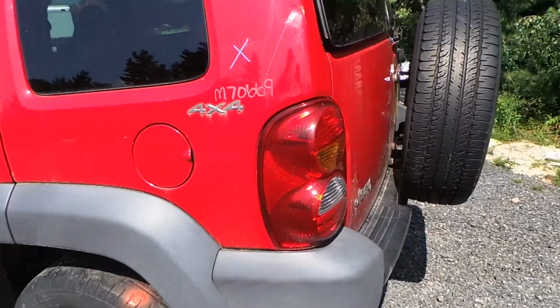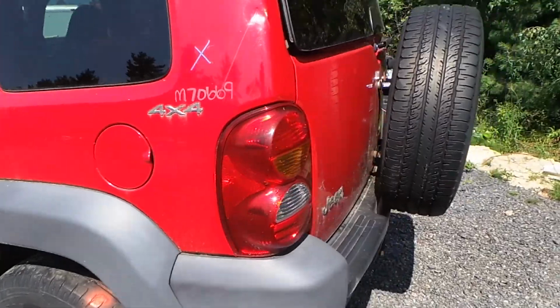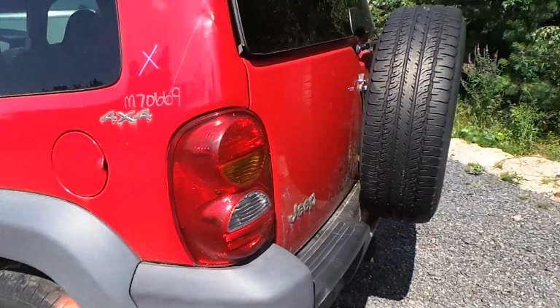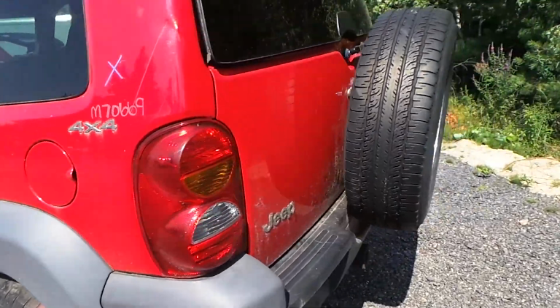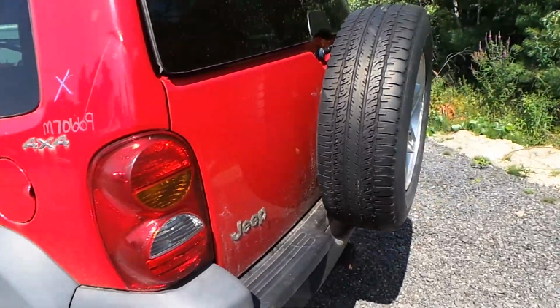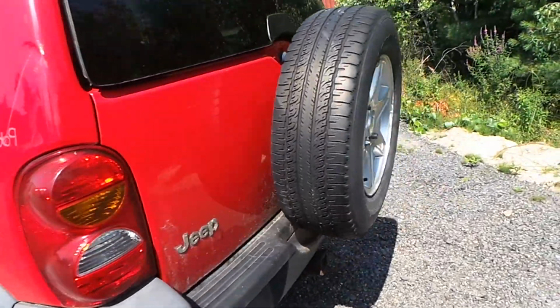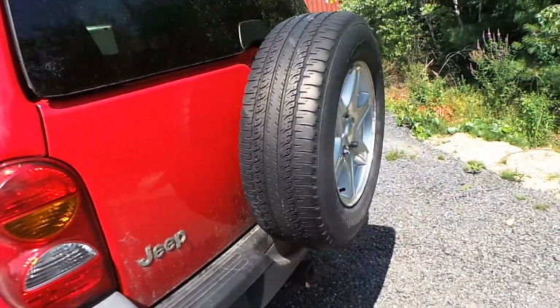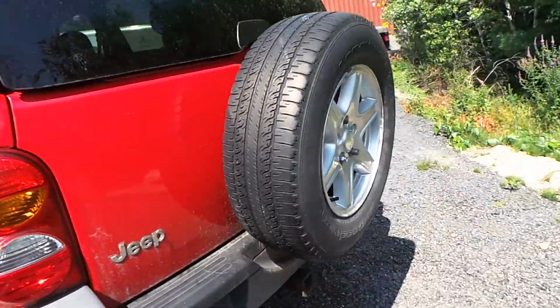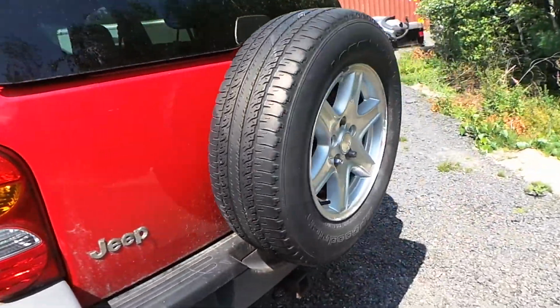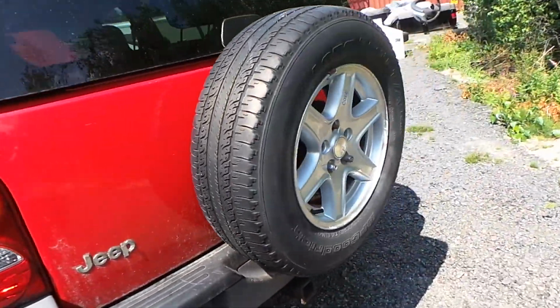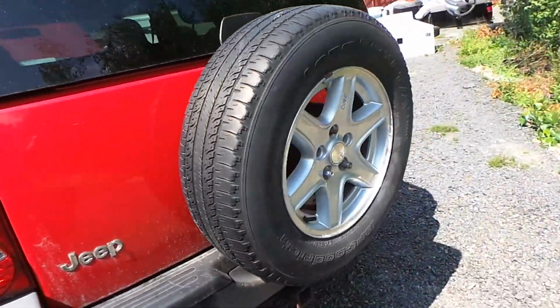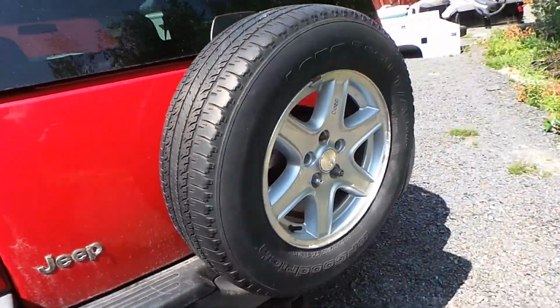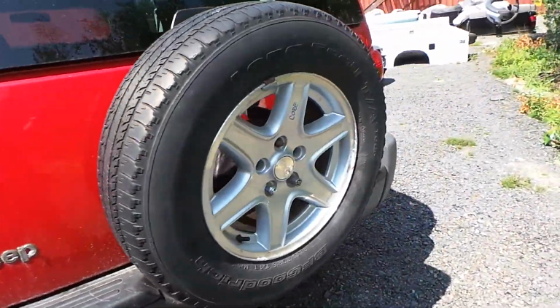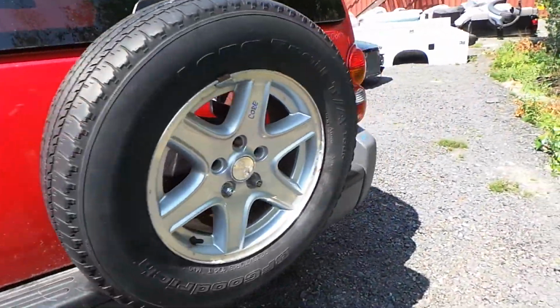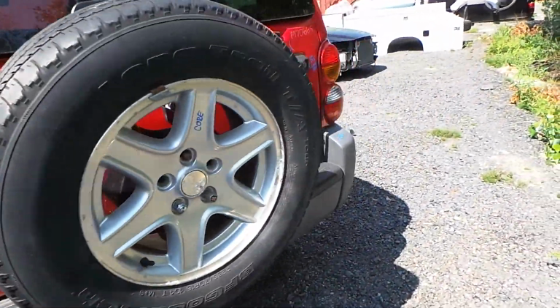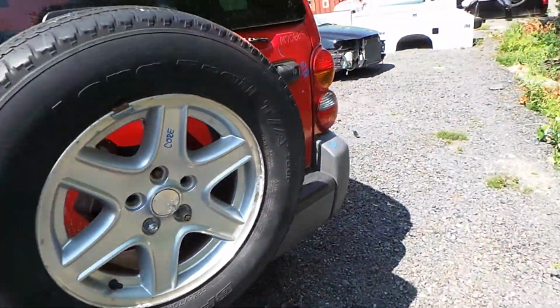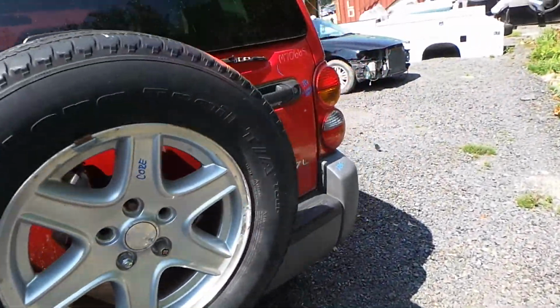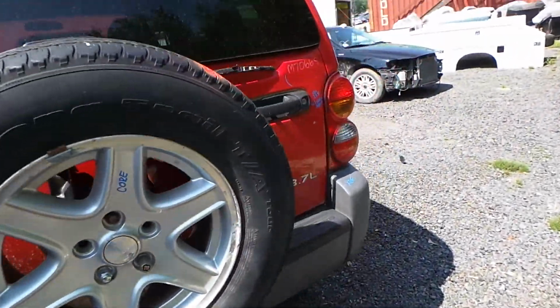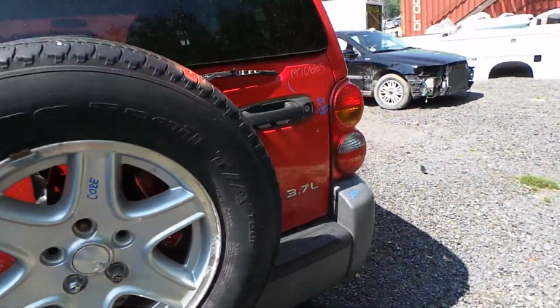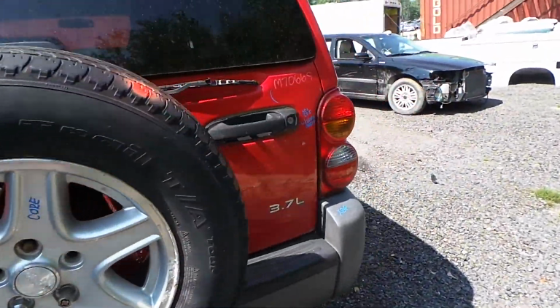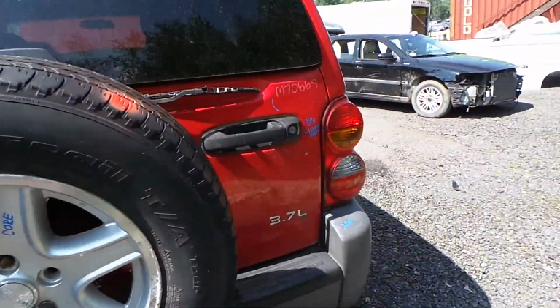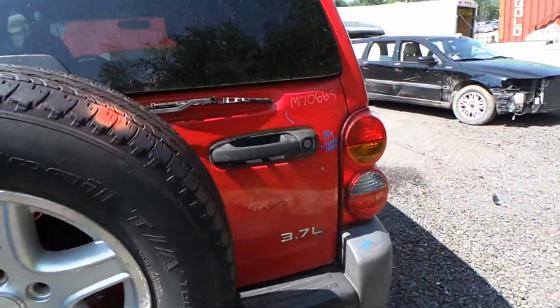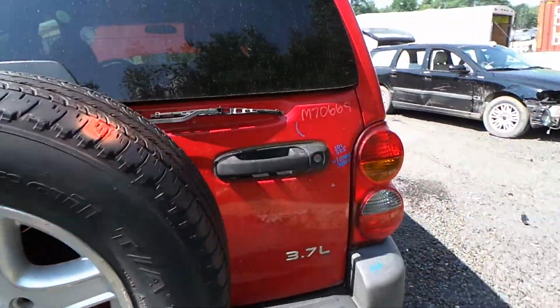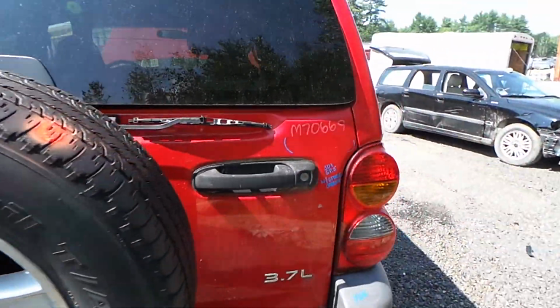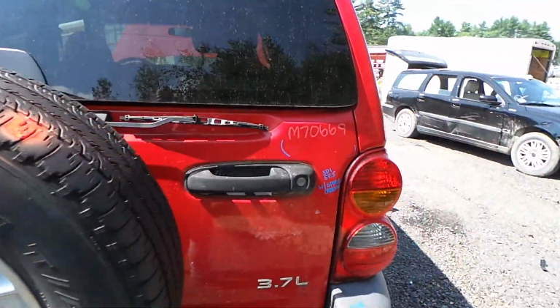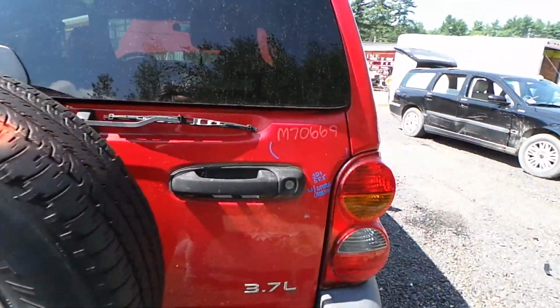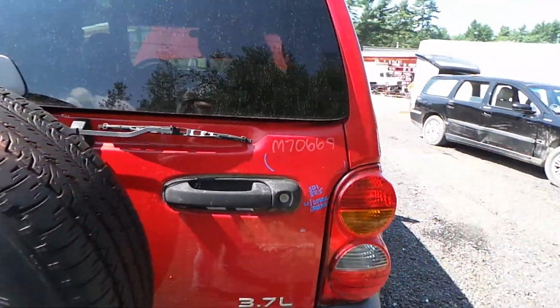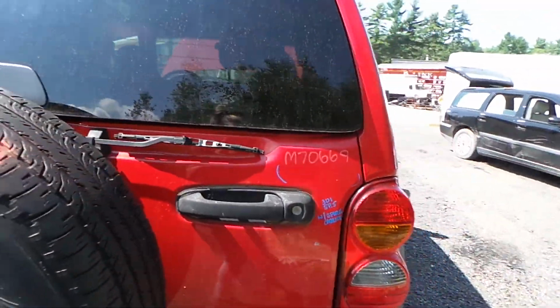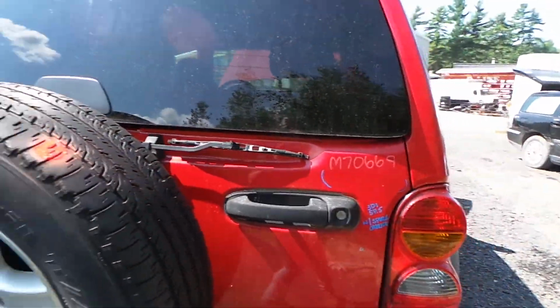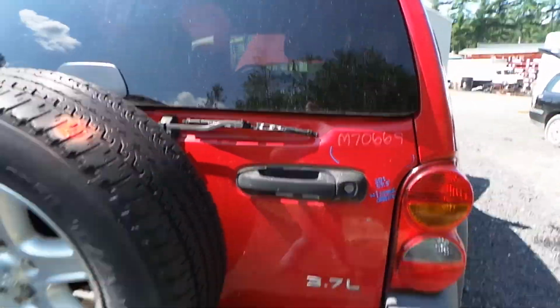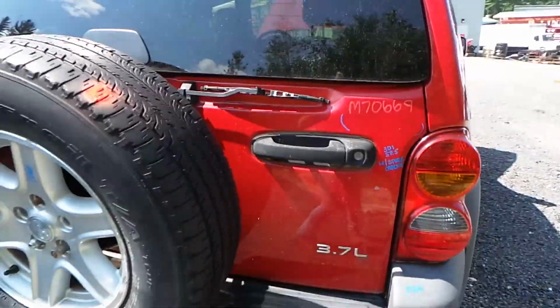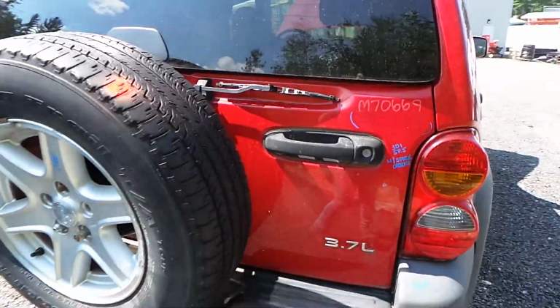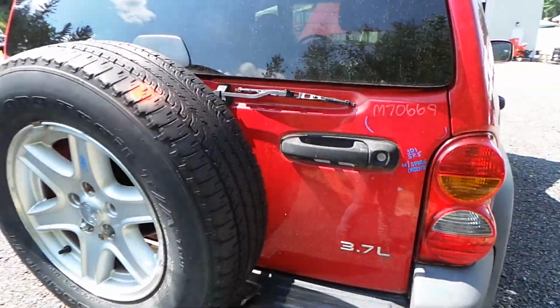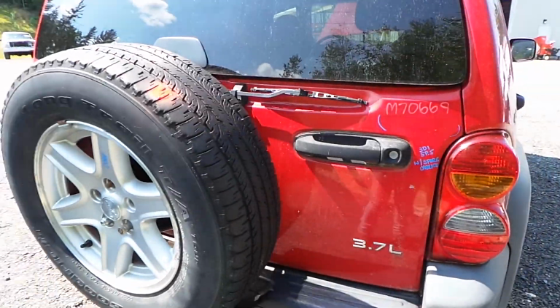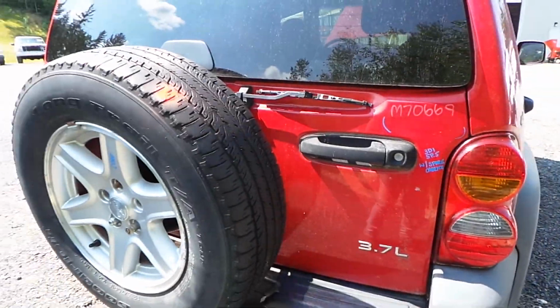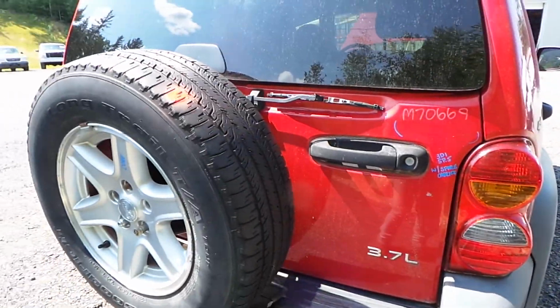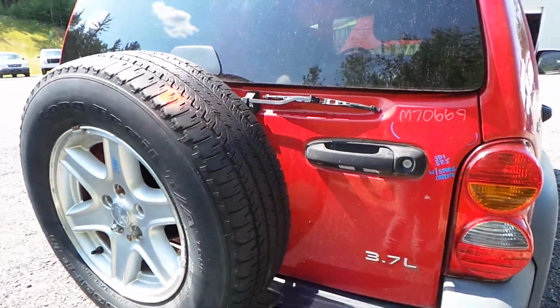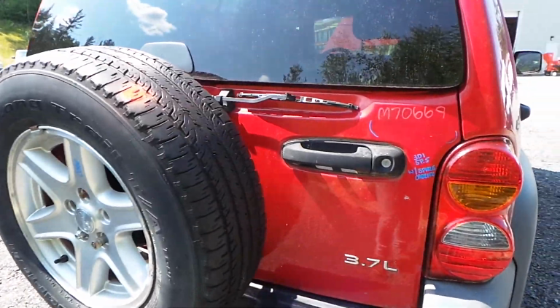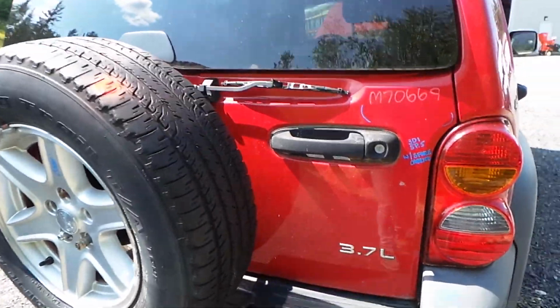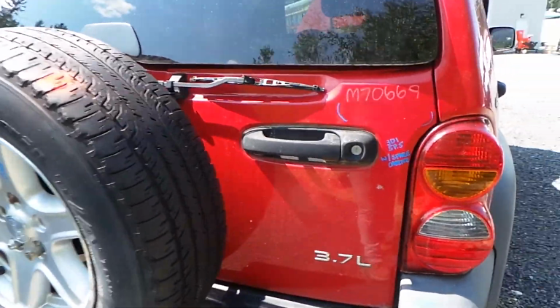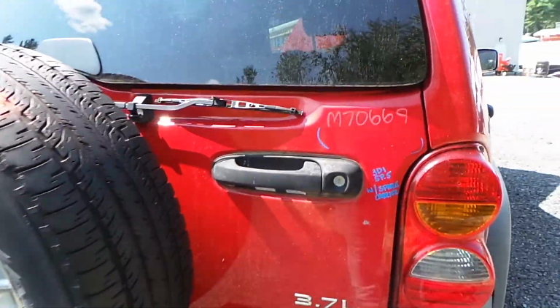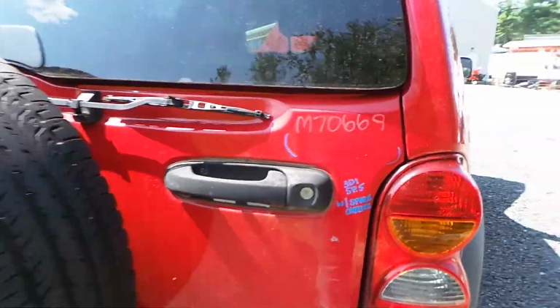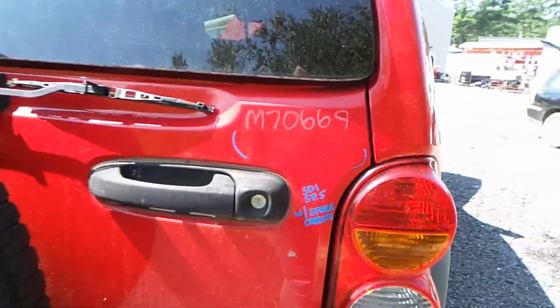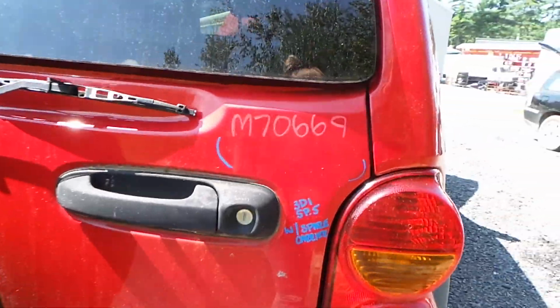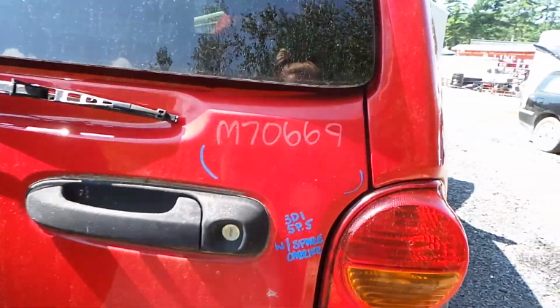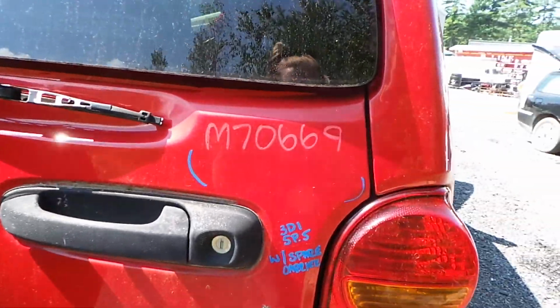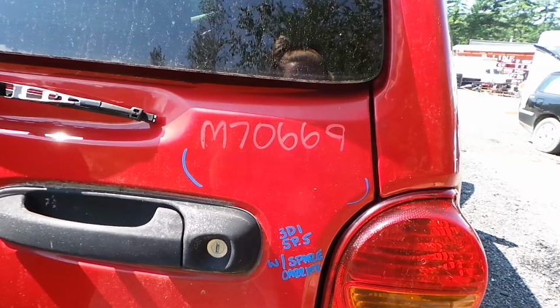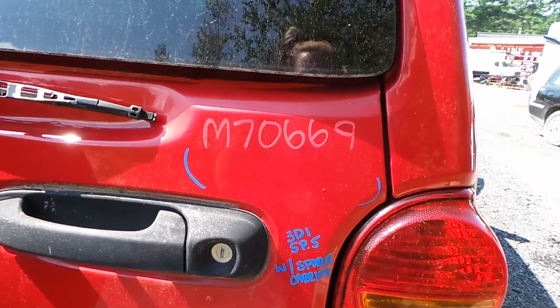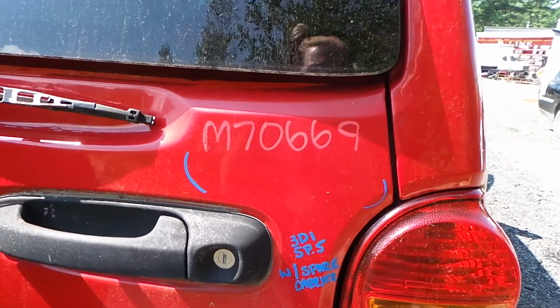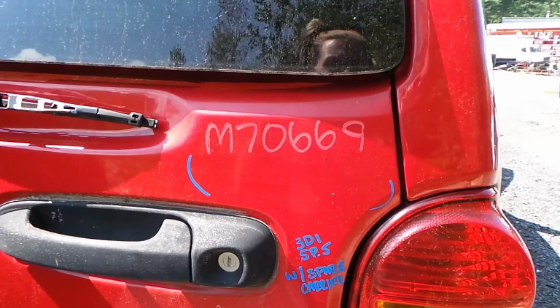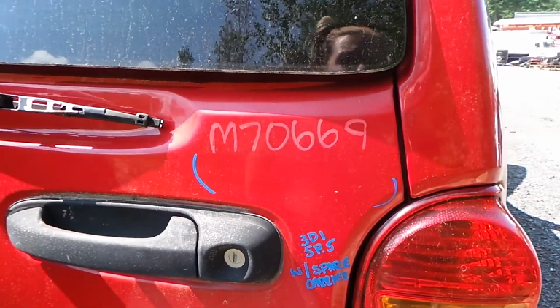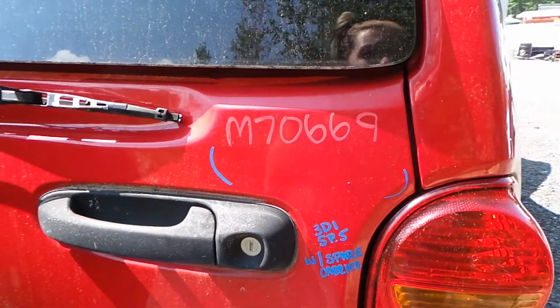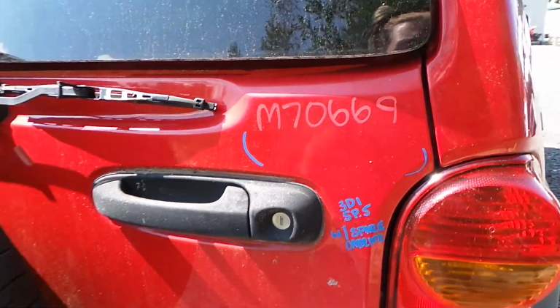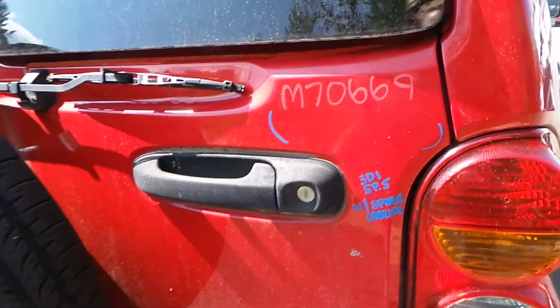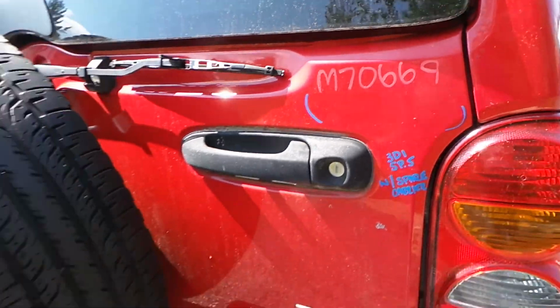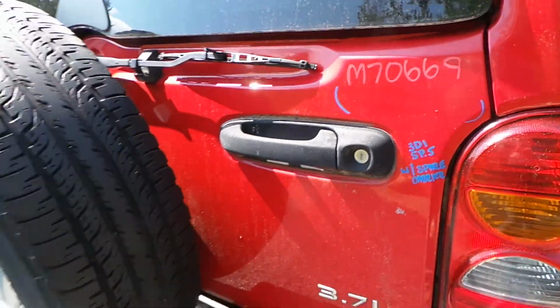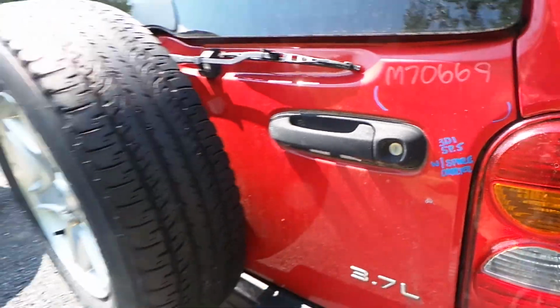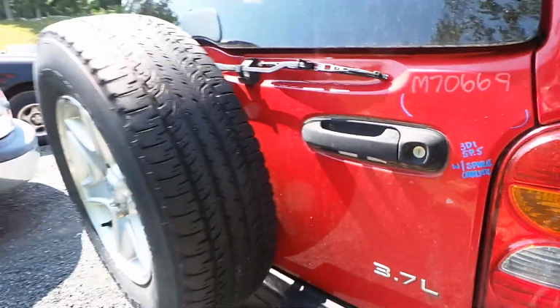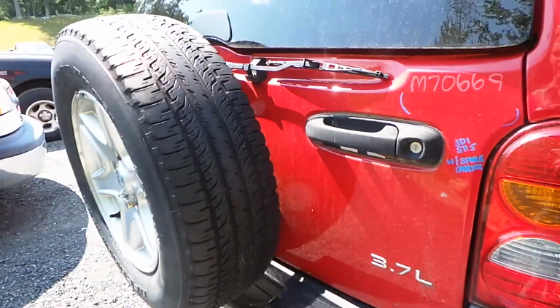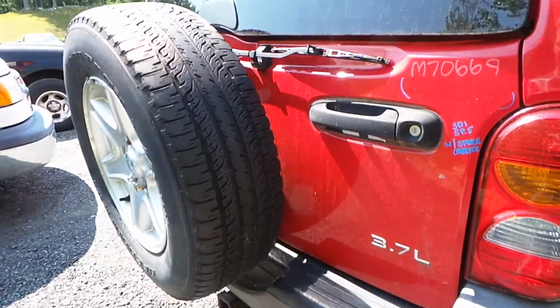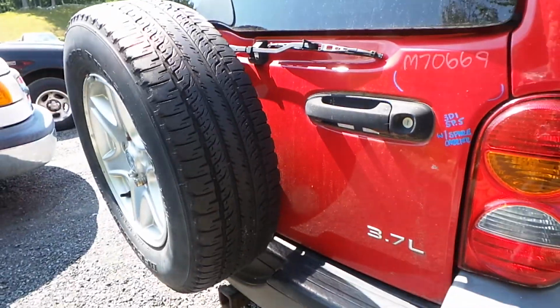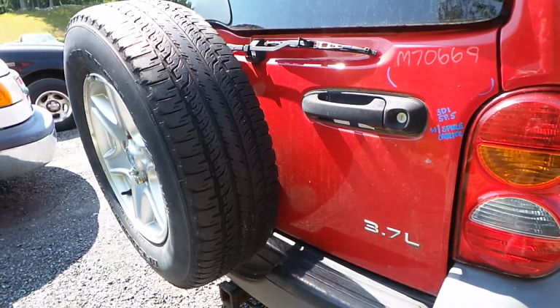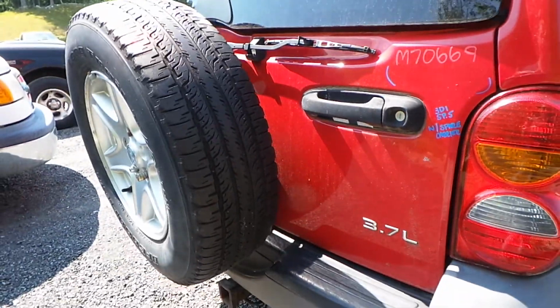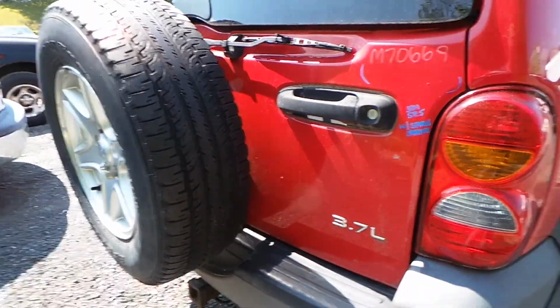Around the back we have two good taillights. We also have a good lid — it does have a small dent. It comes with the spare tire carrier.